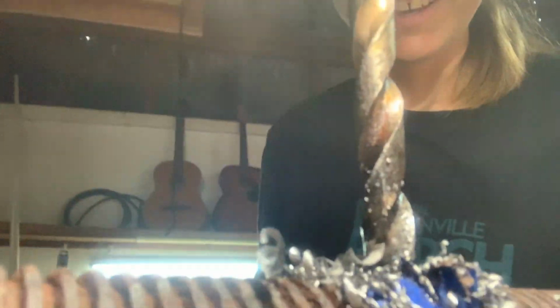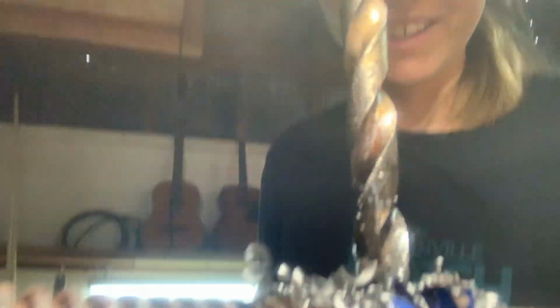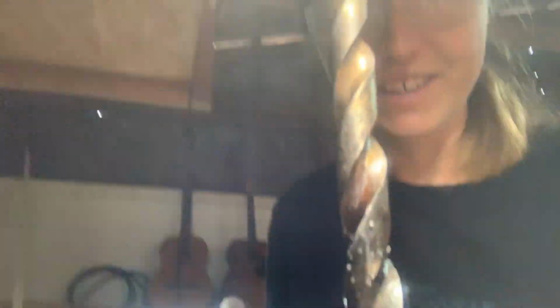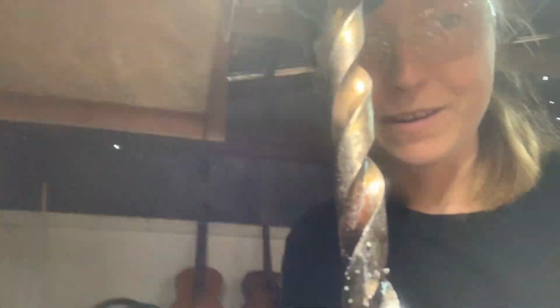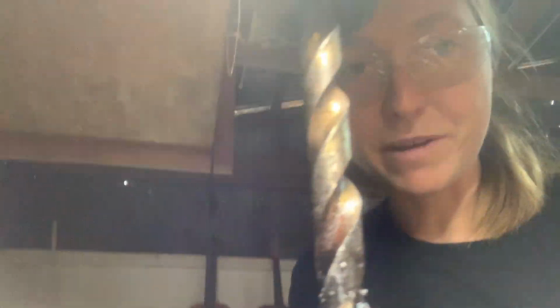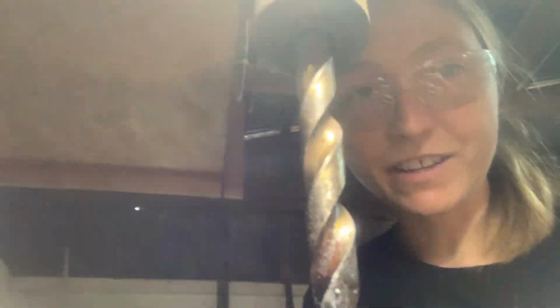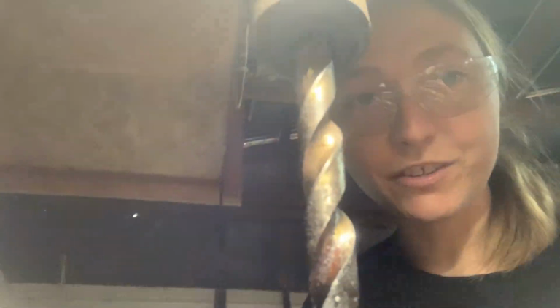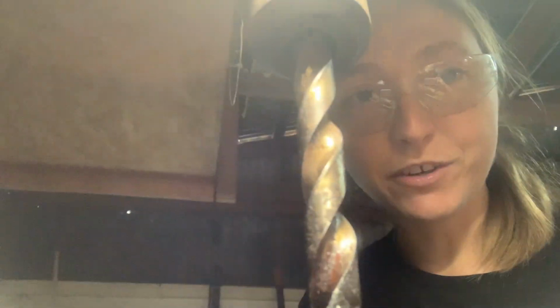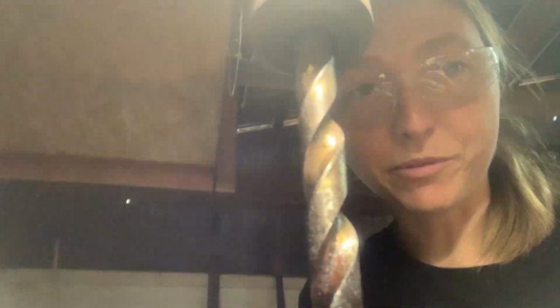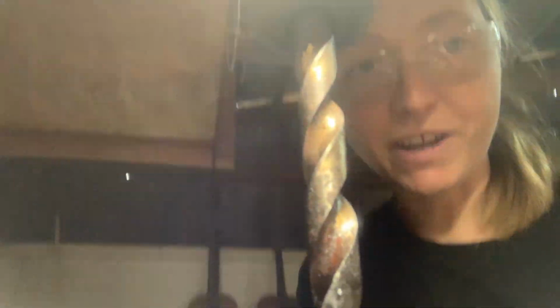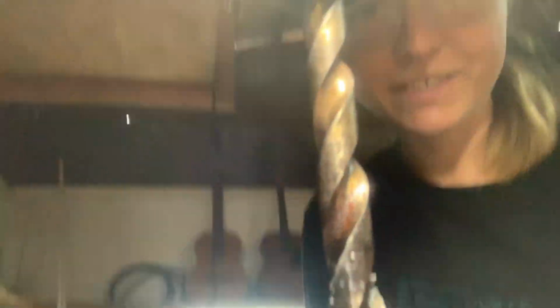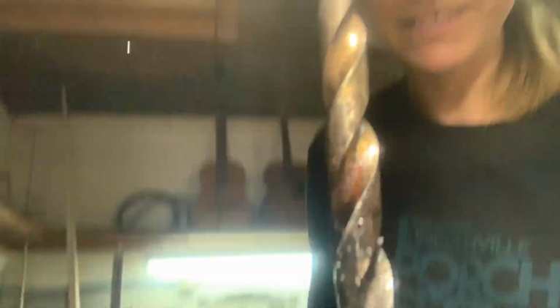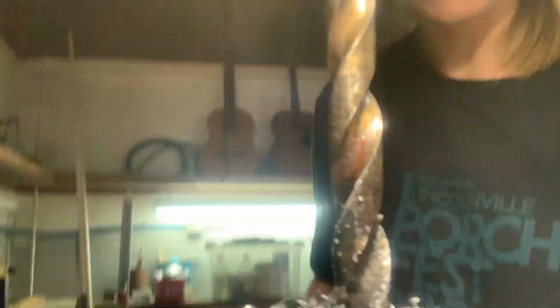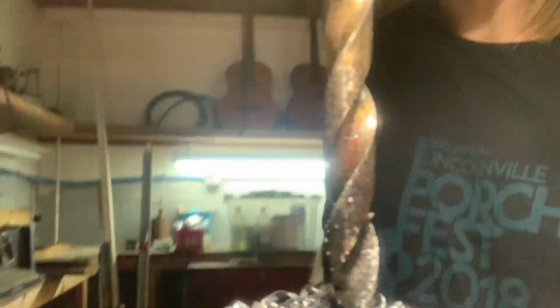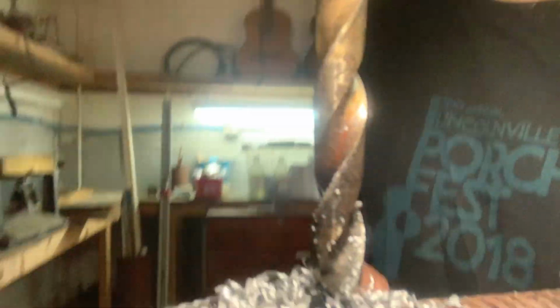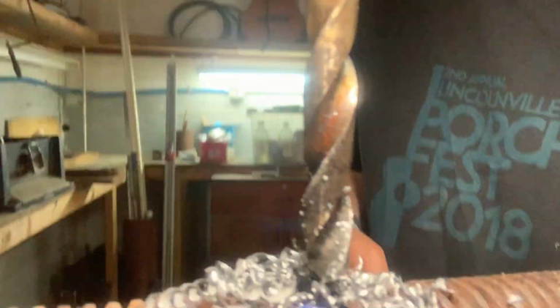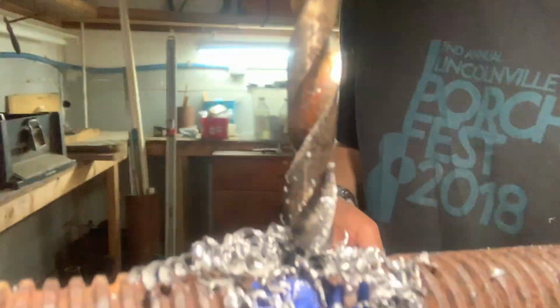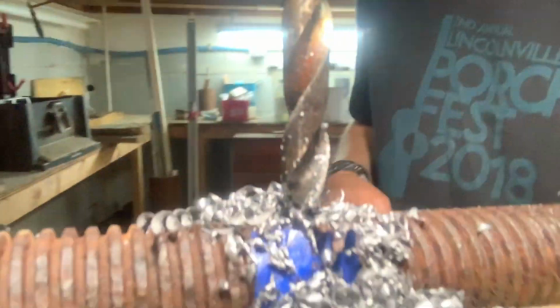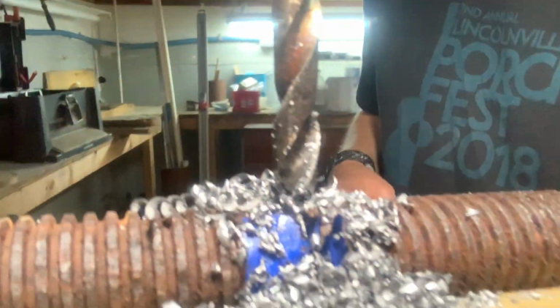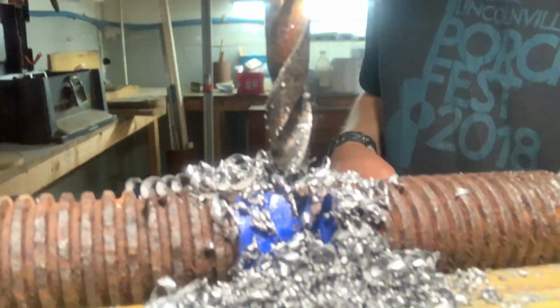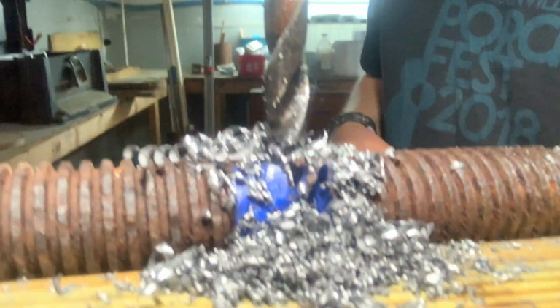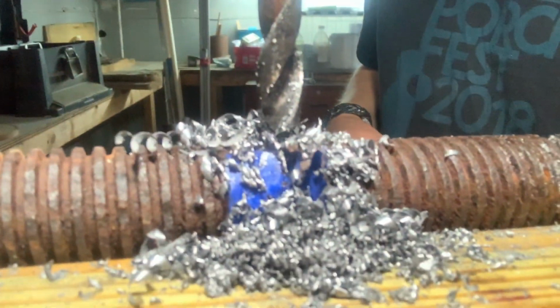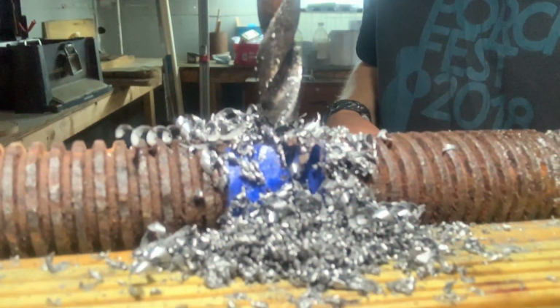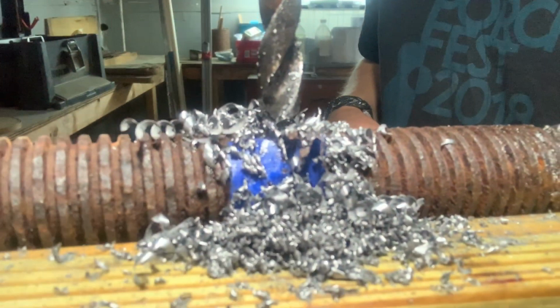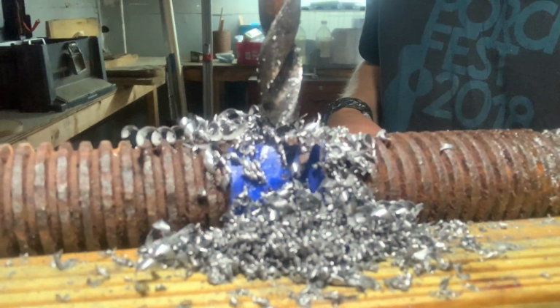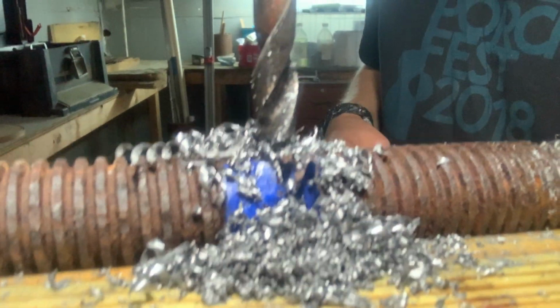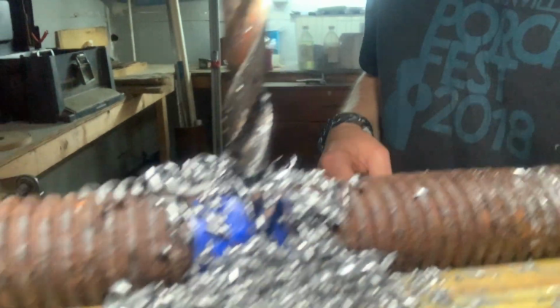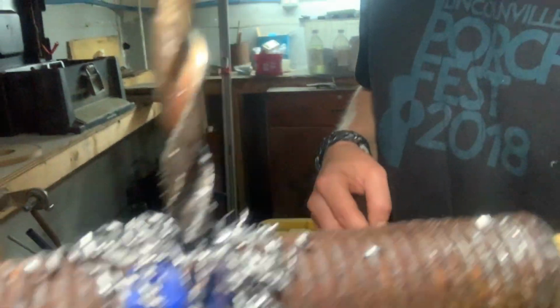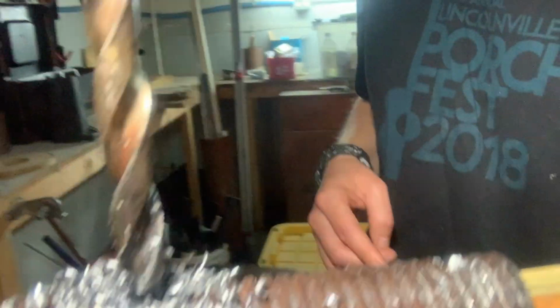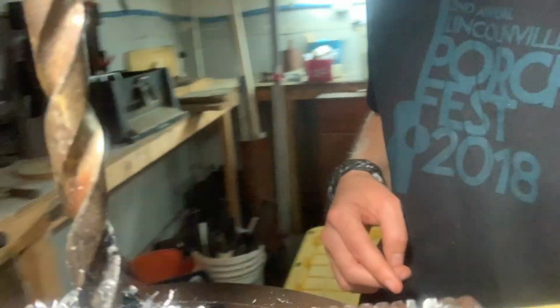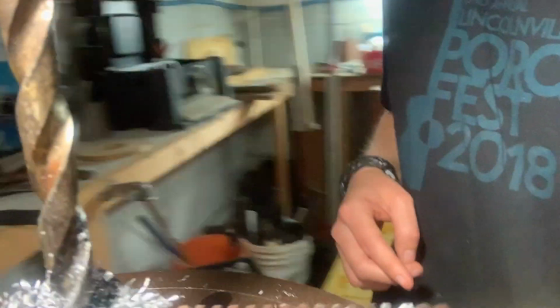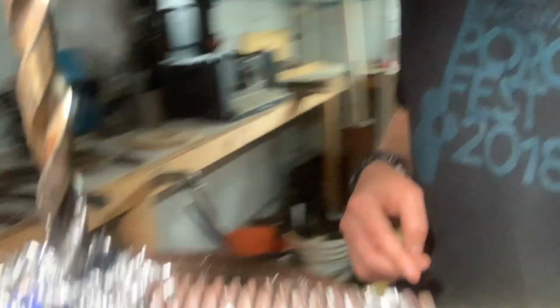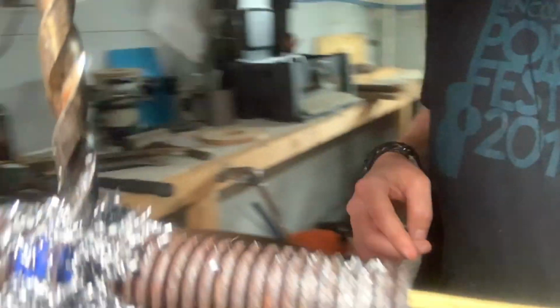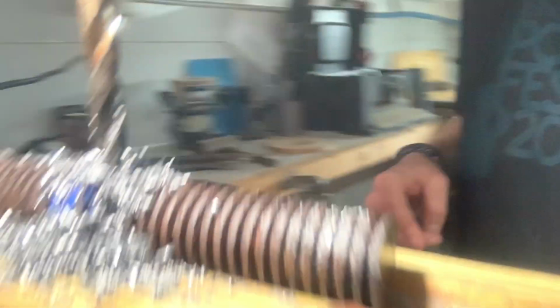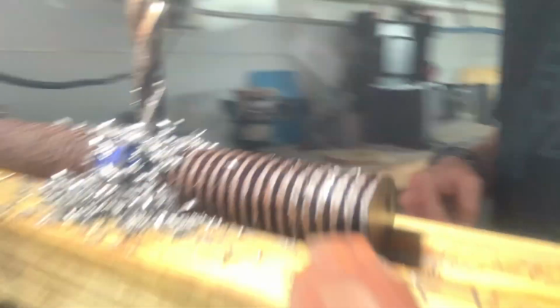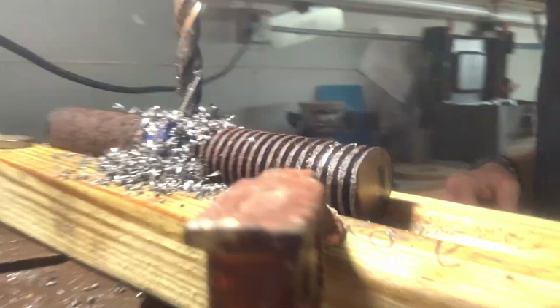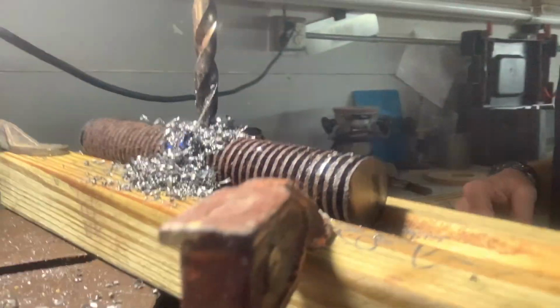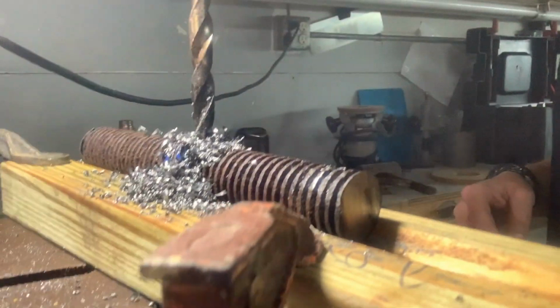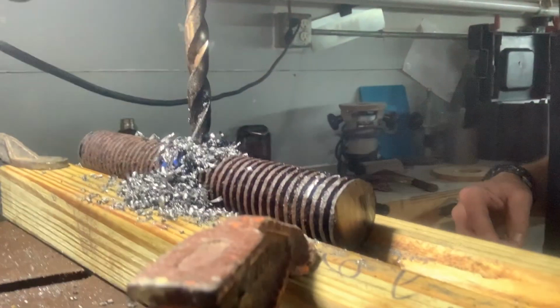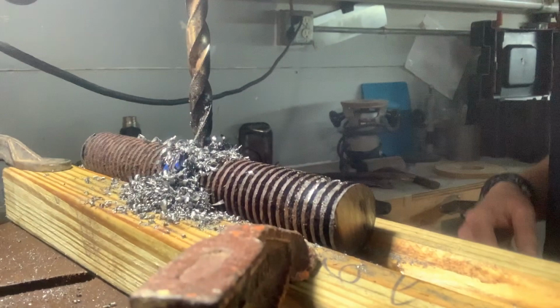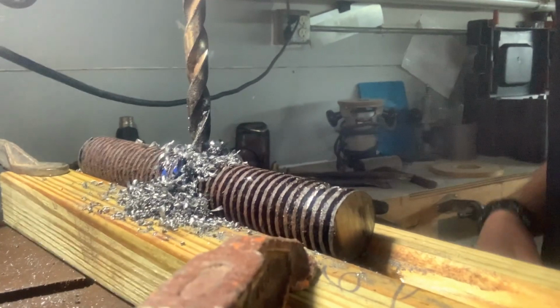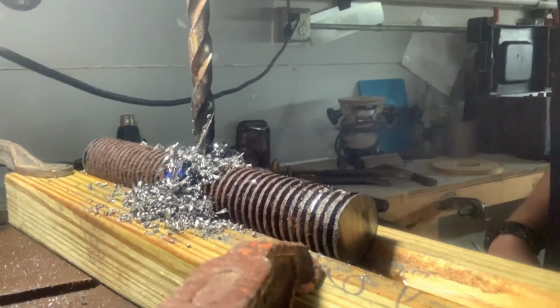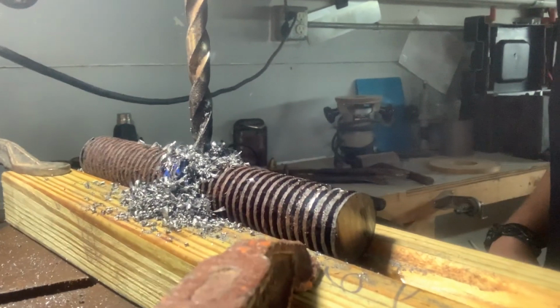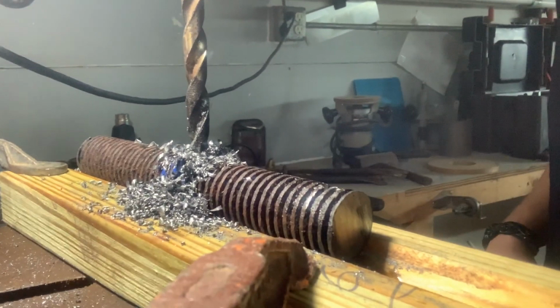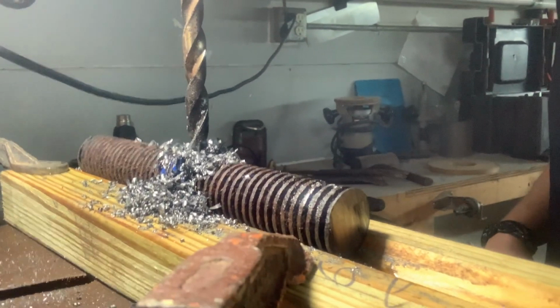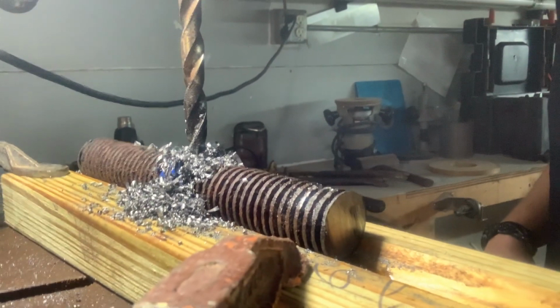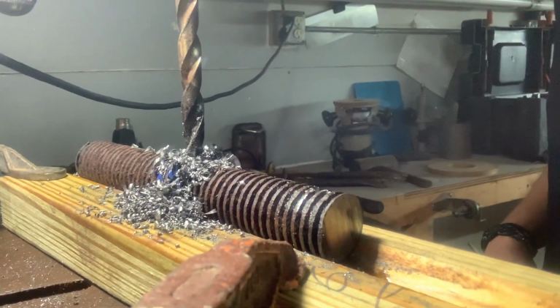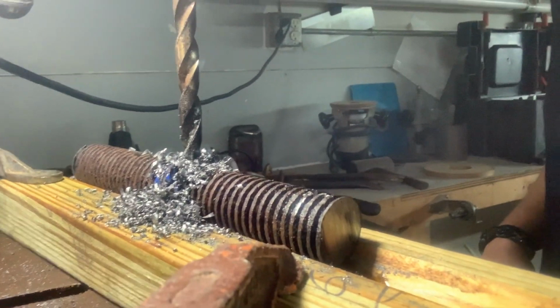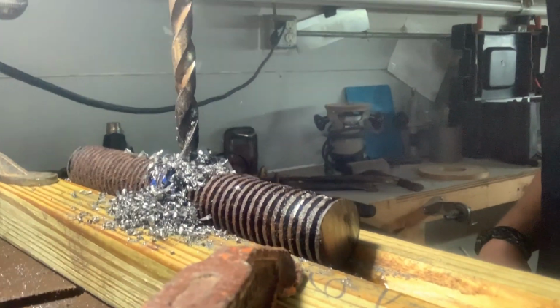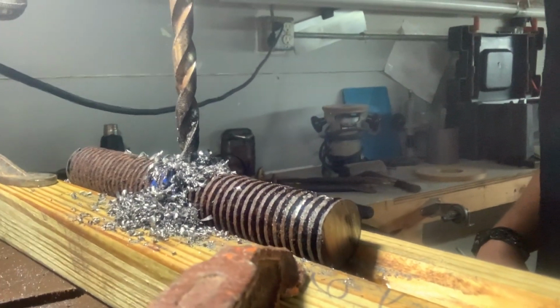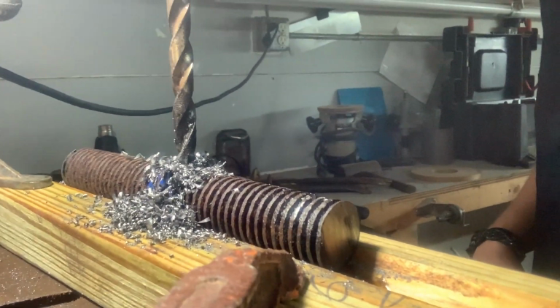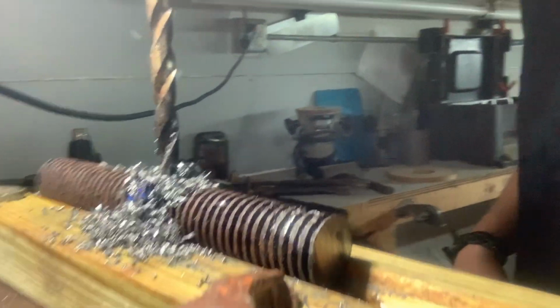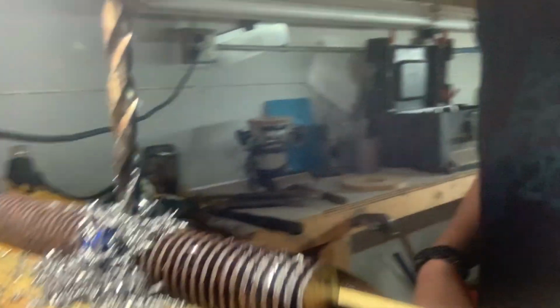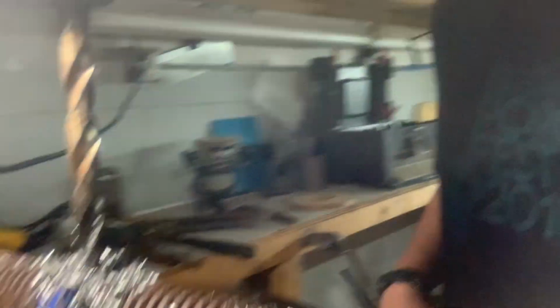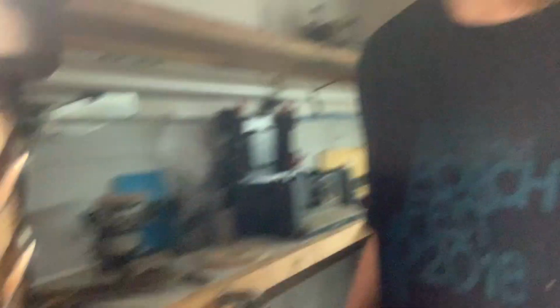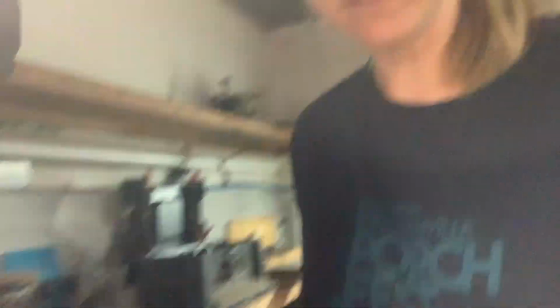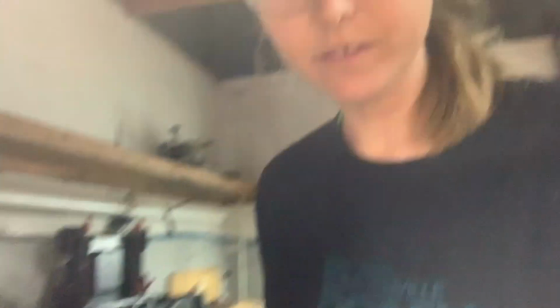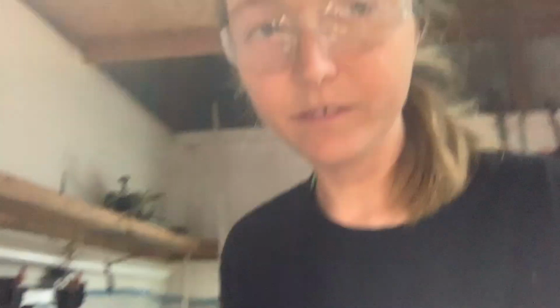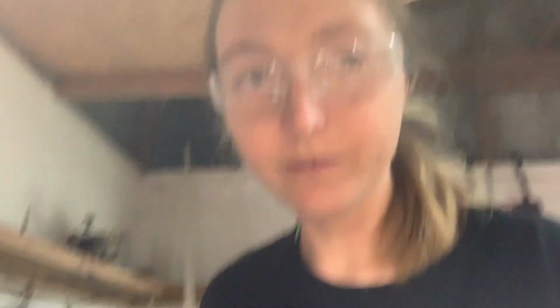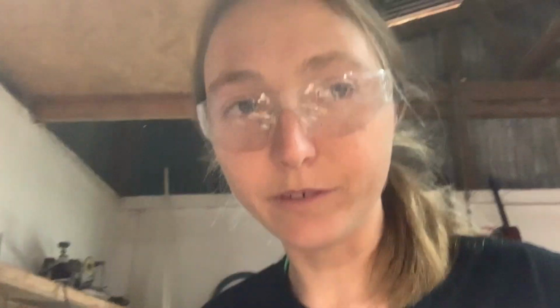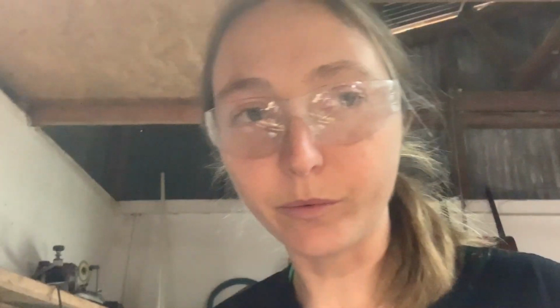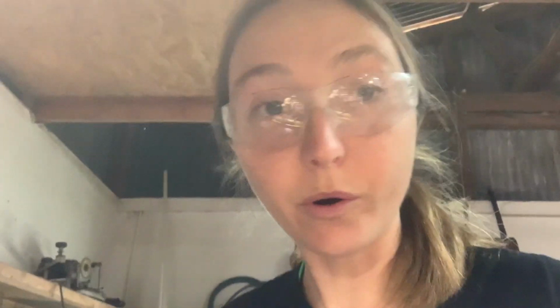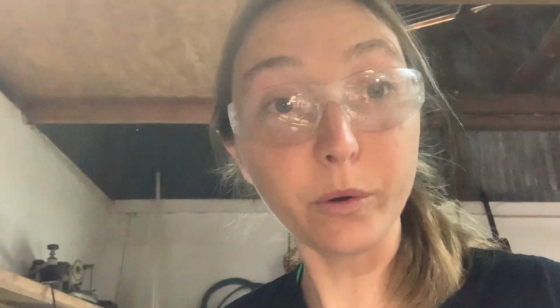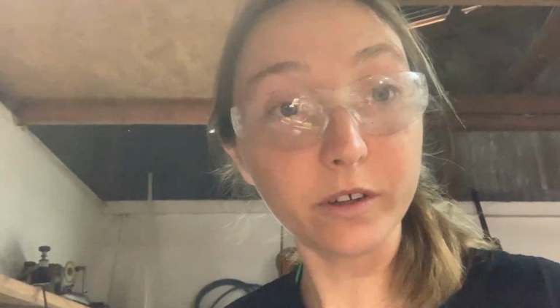Back at the drill press, I'm drilling some holes in some steel for rollers.